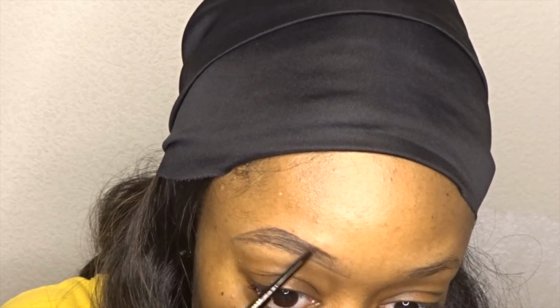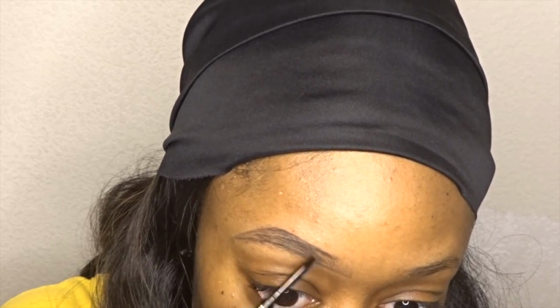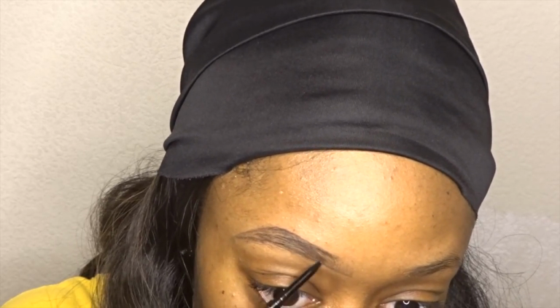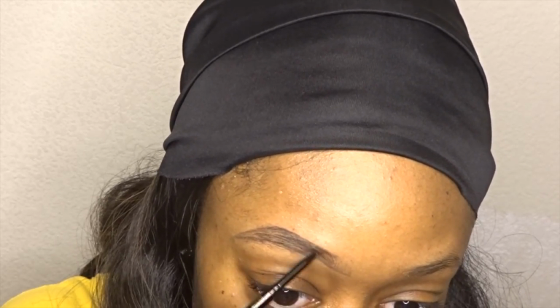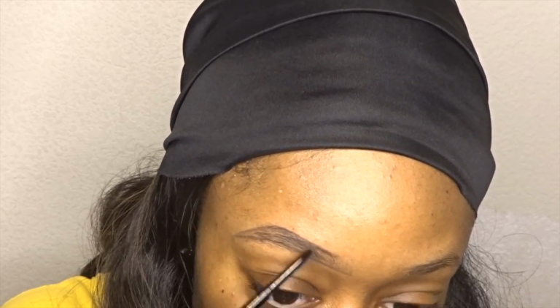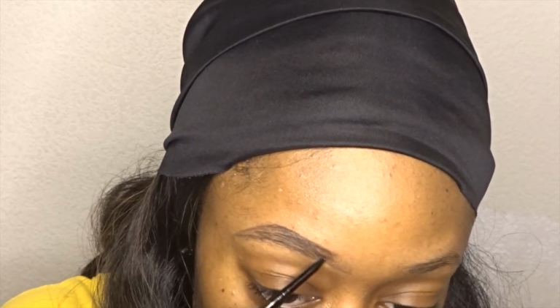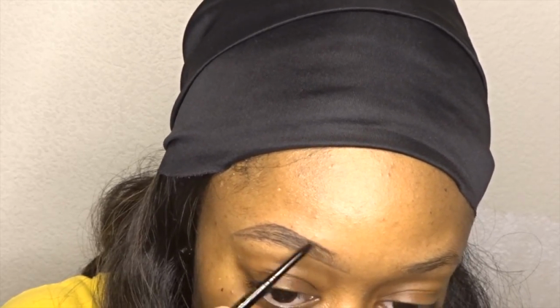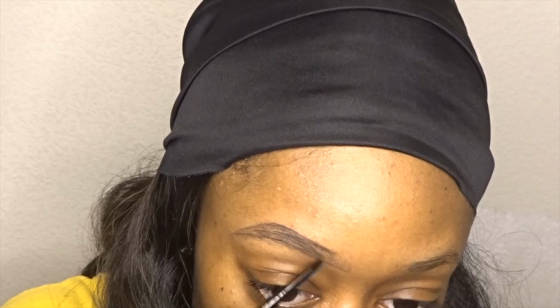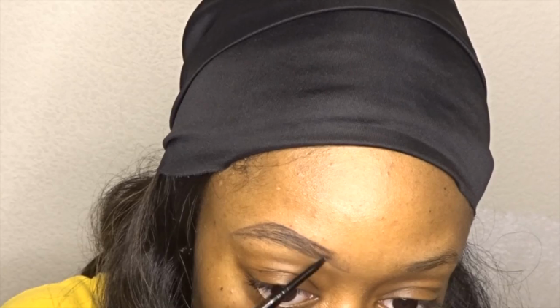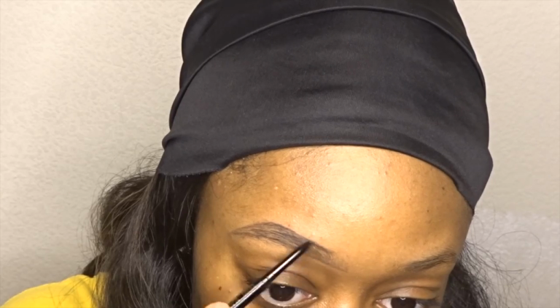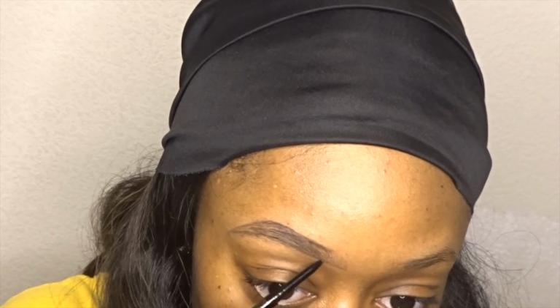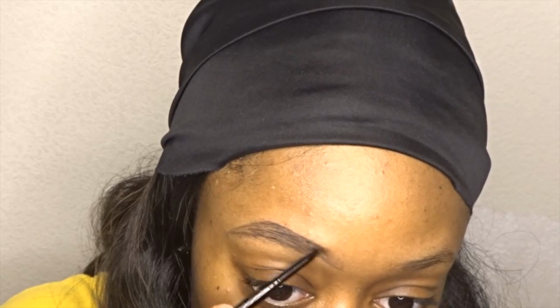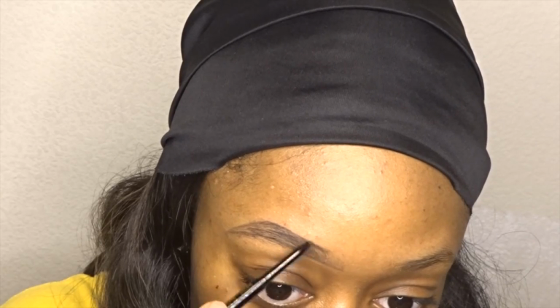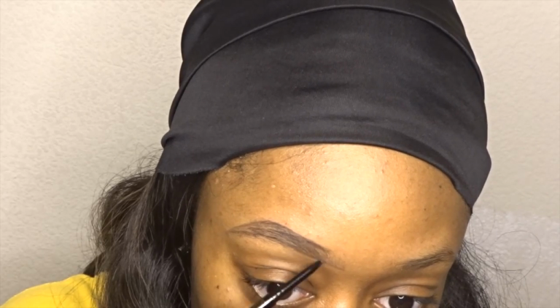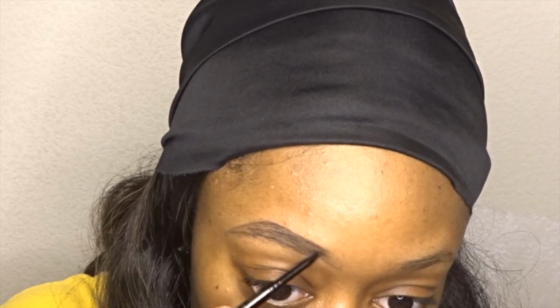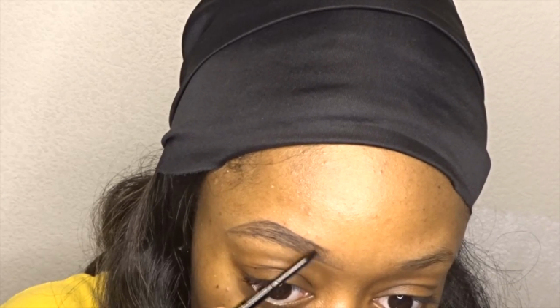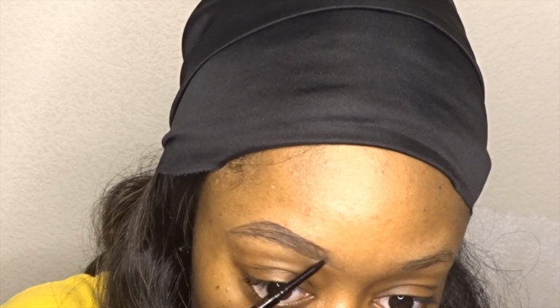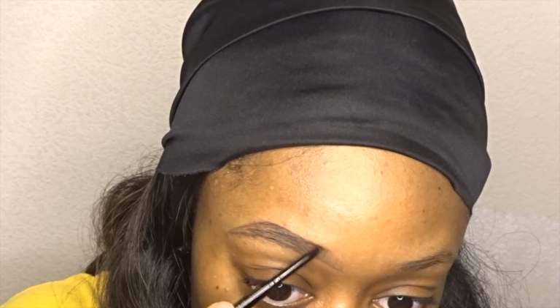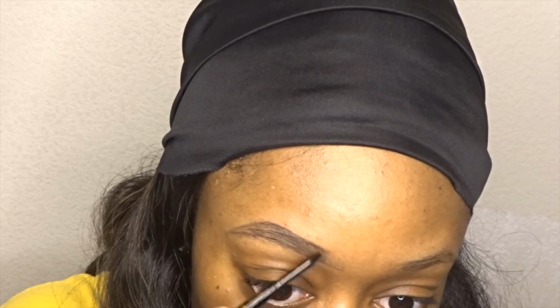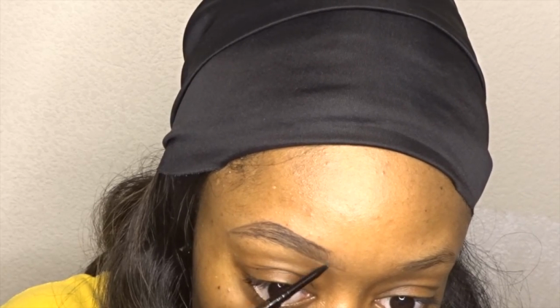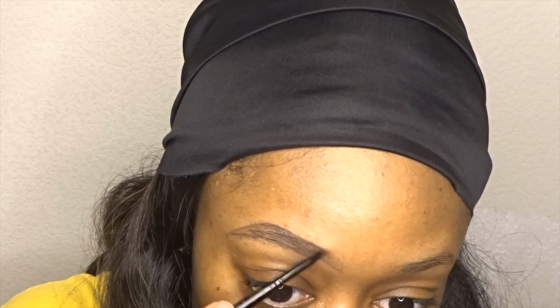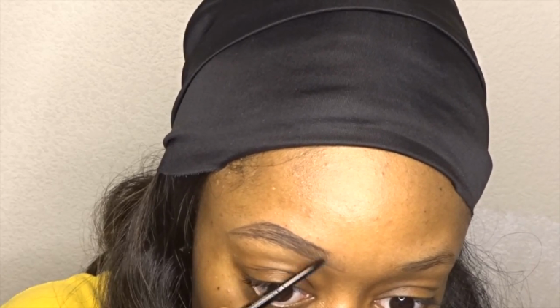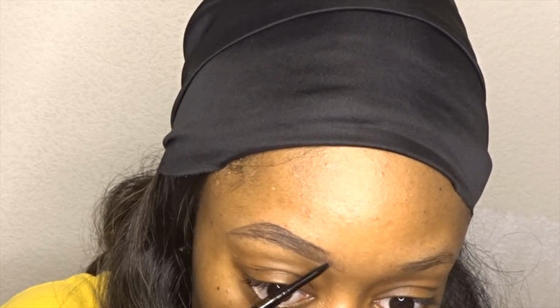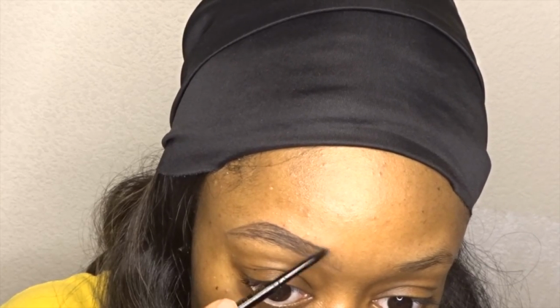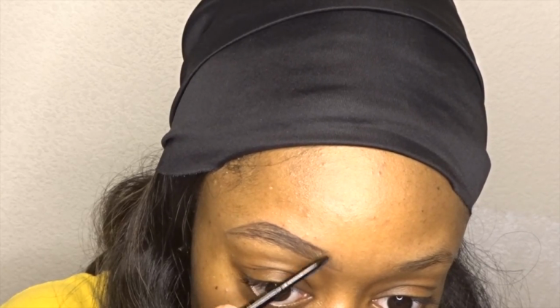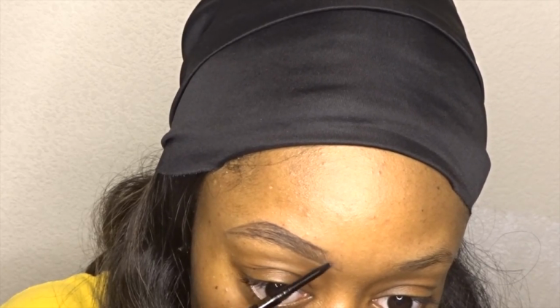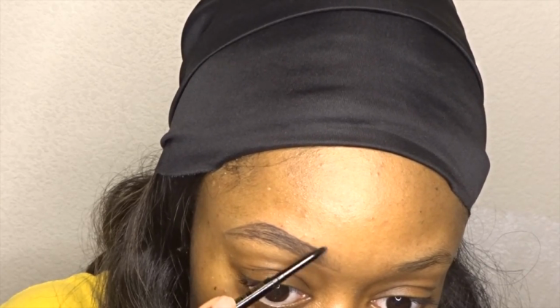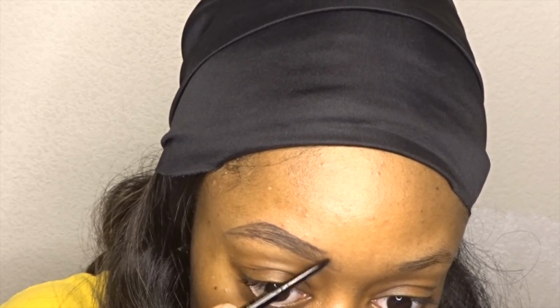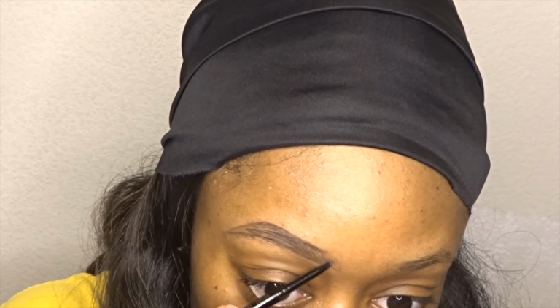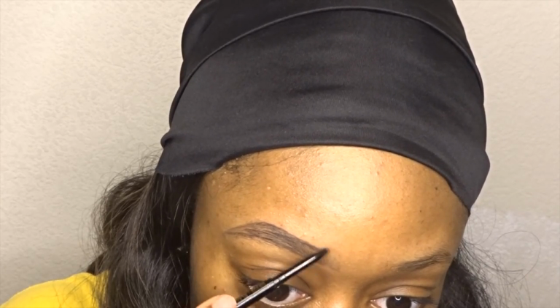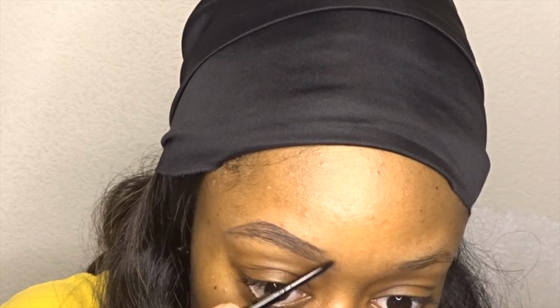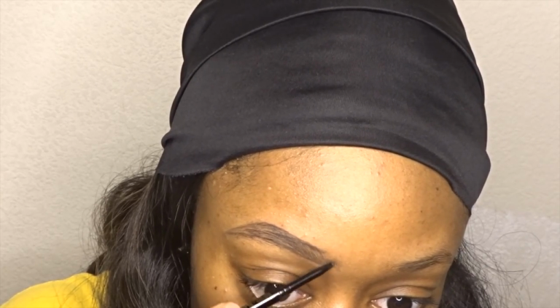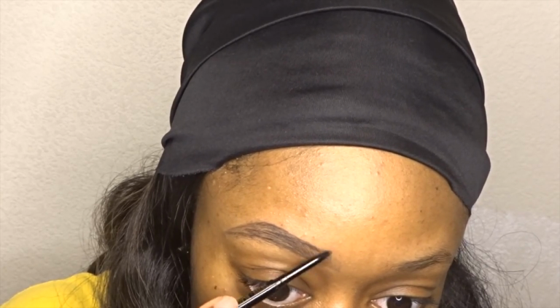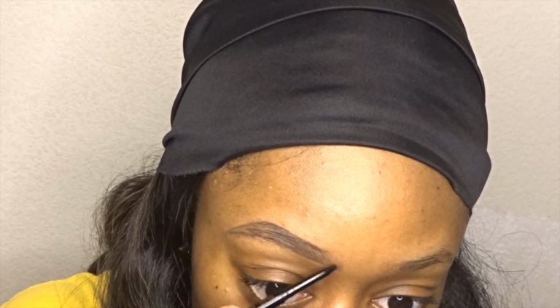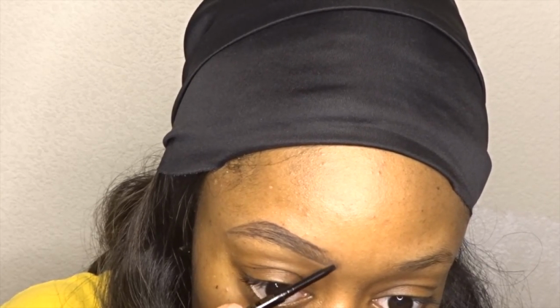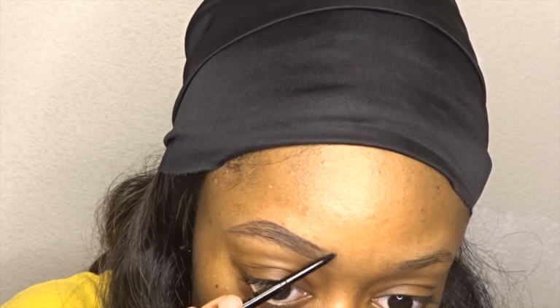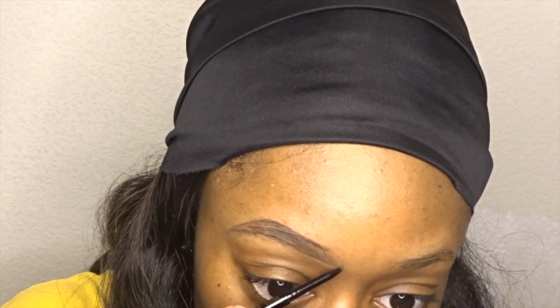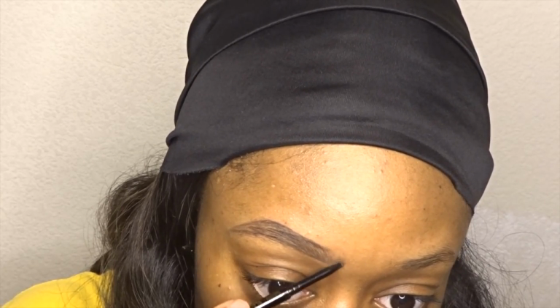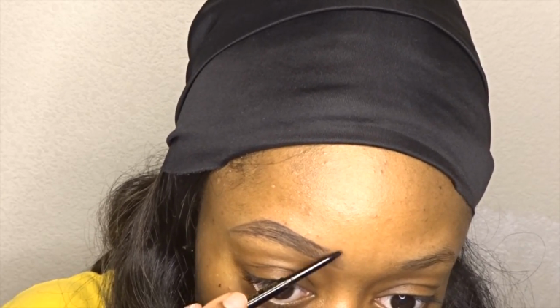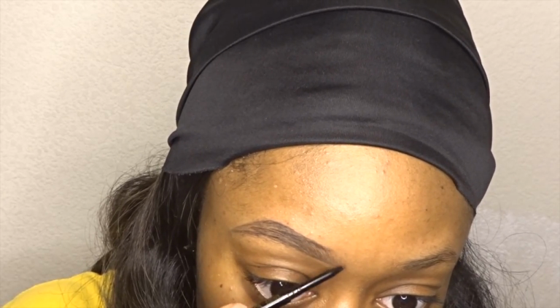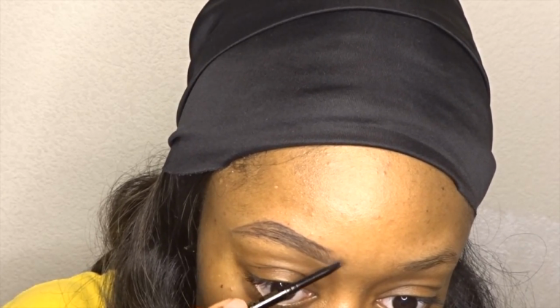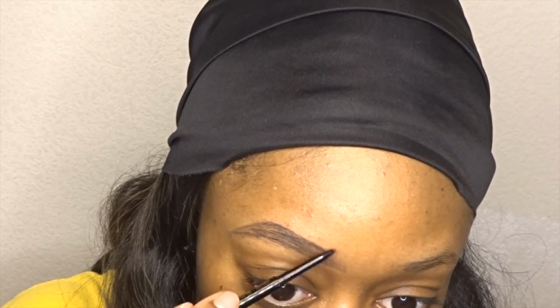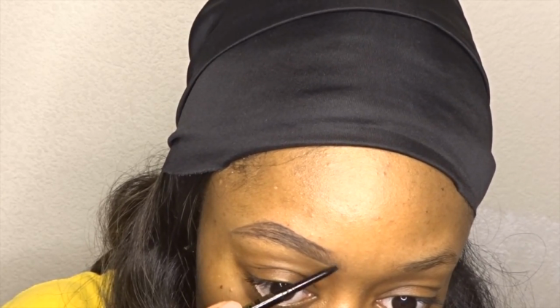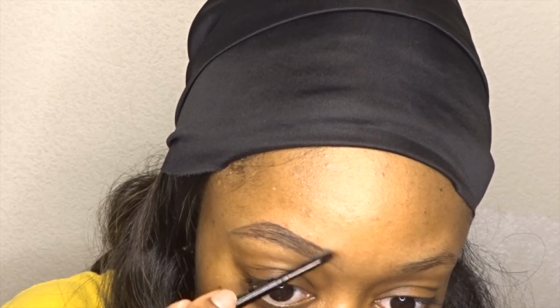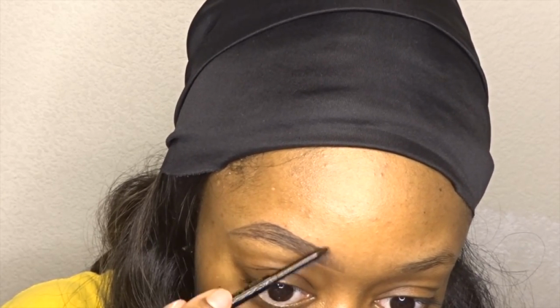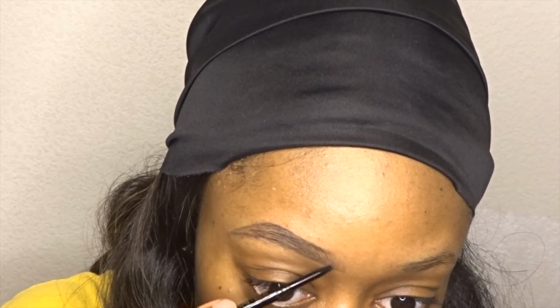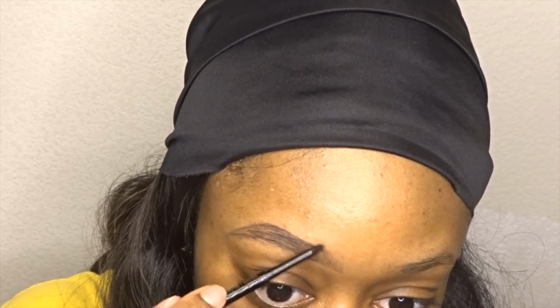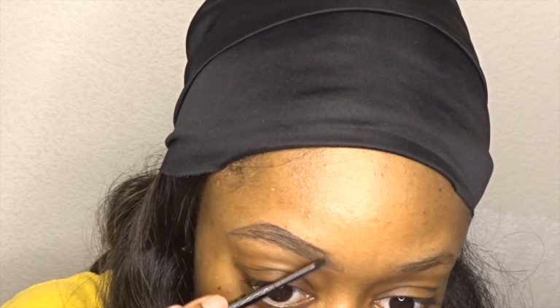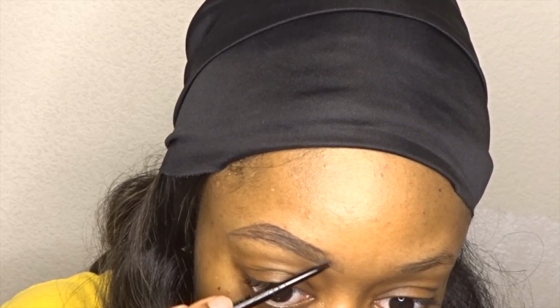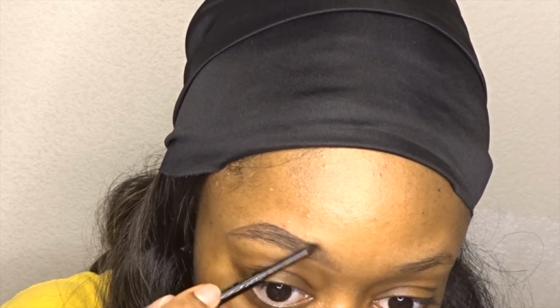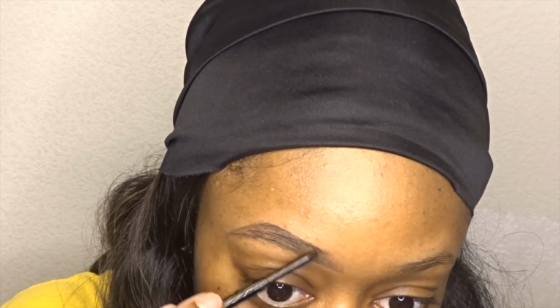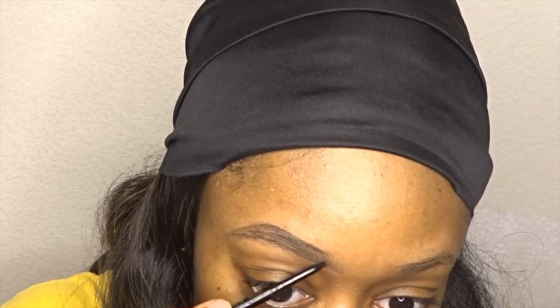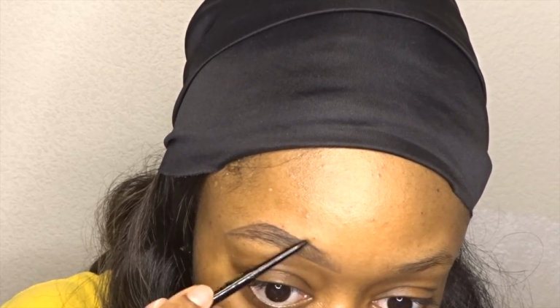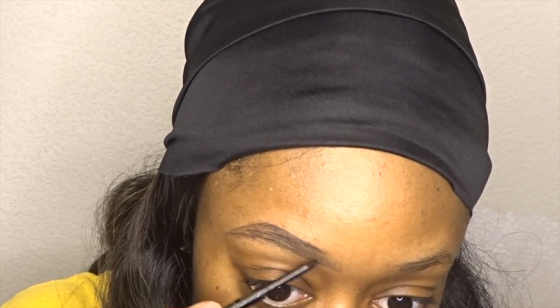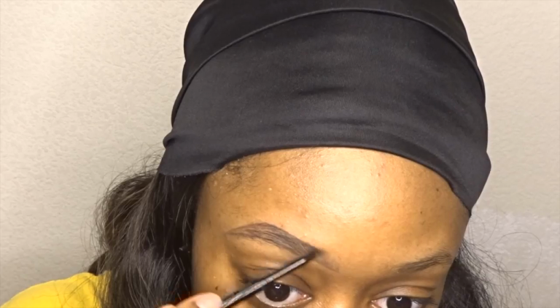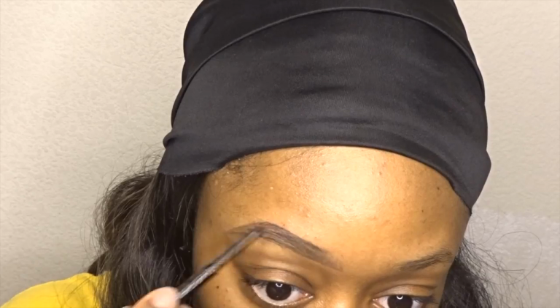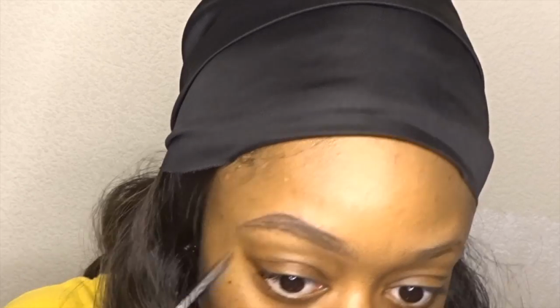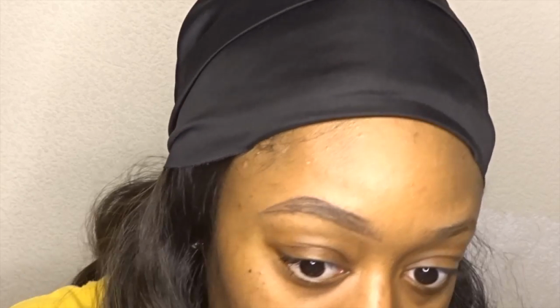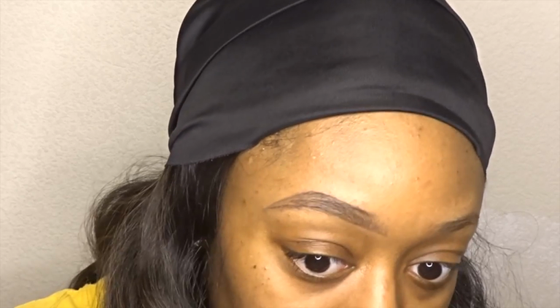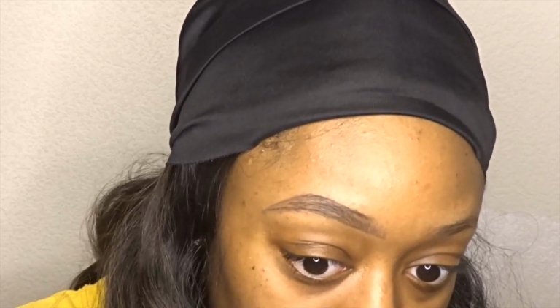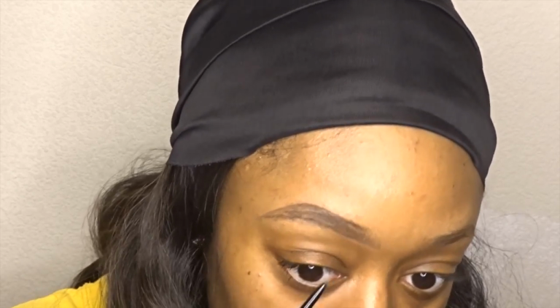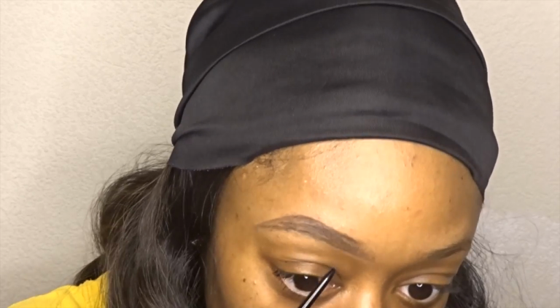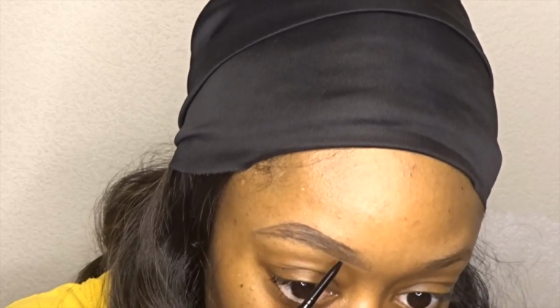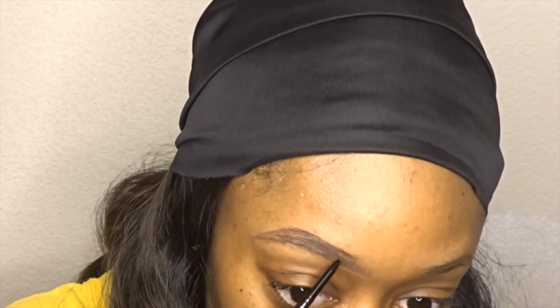hair-like strokes throughout the rest of my brow, but I'm going to press down a little bit harder so the end of my brow is darker than the front of my brow.